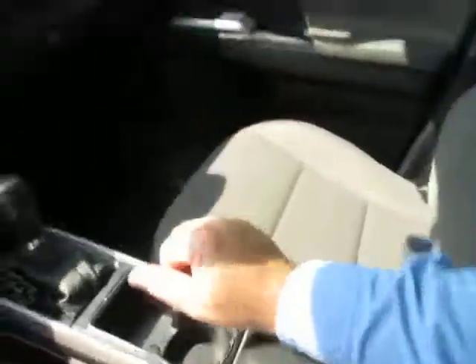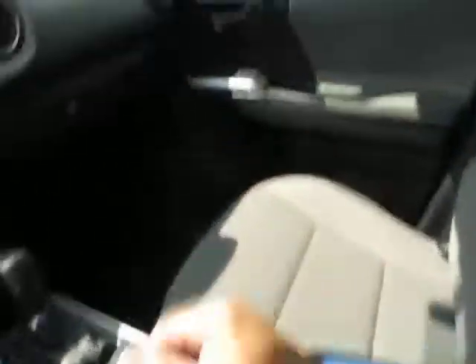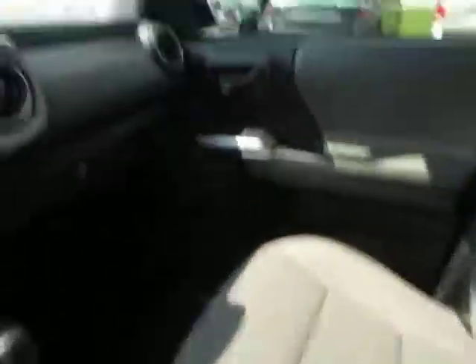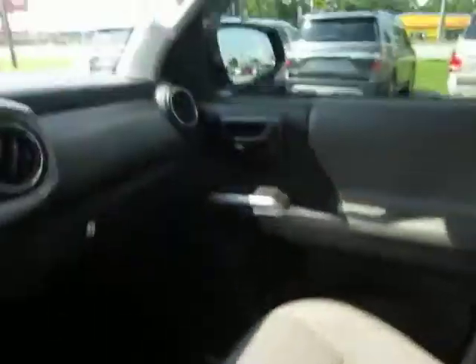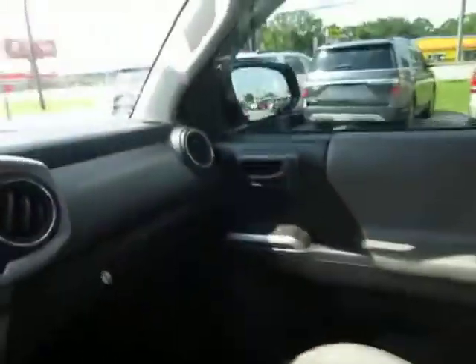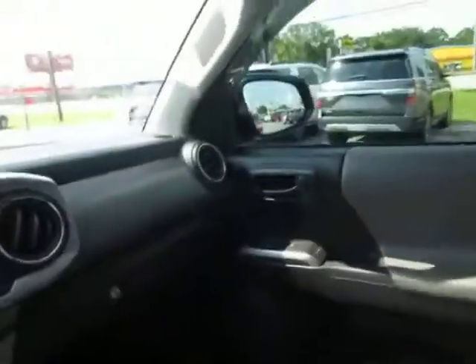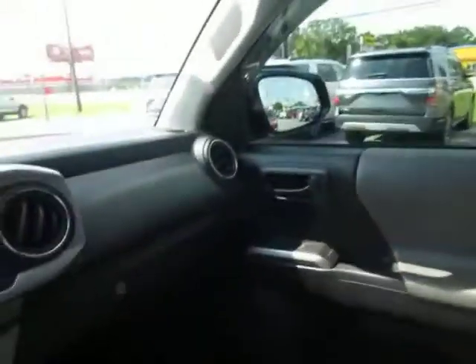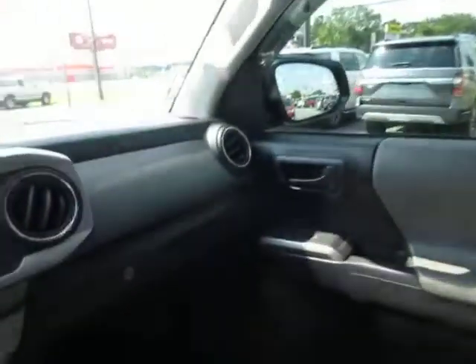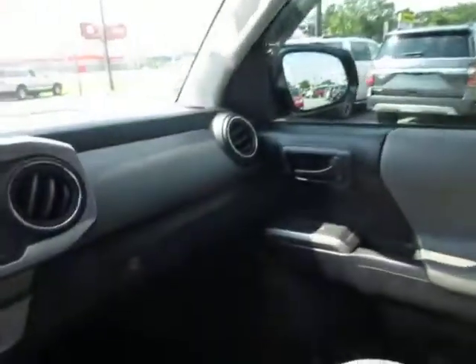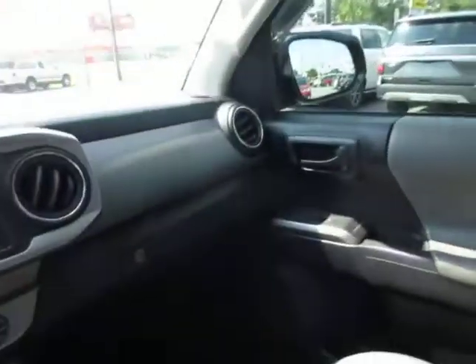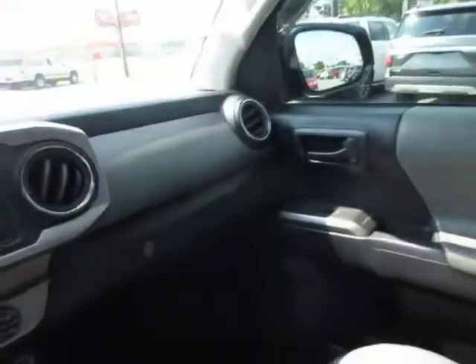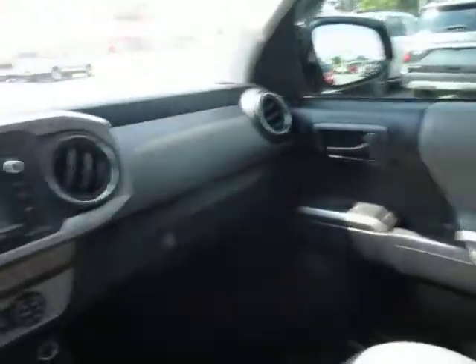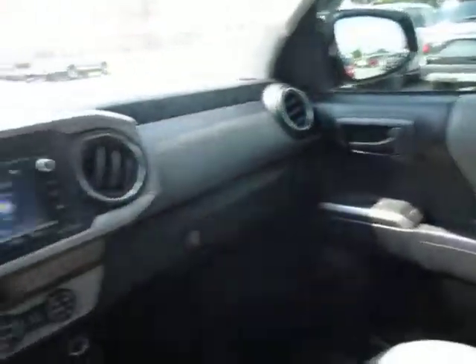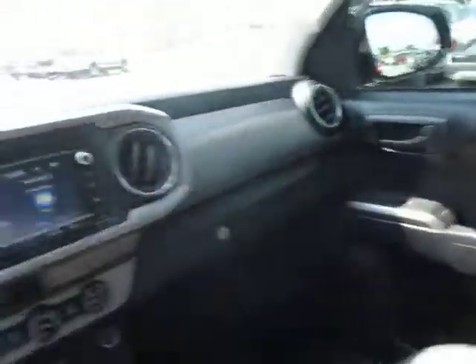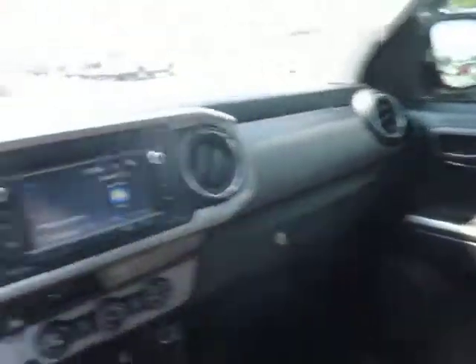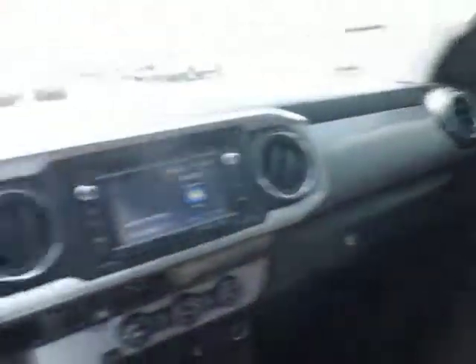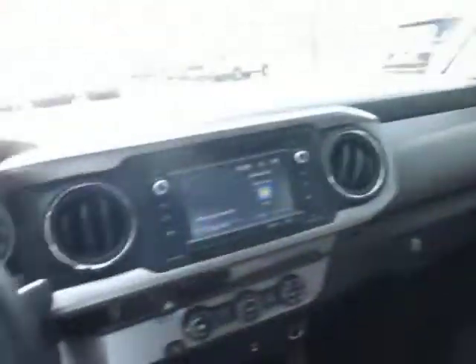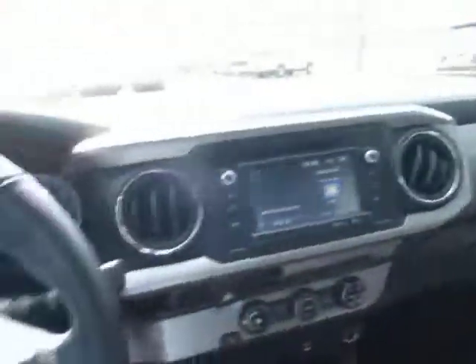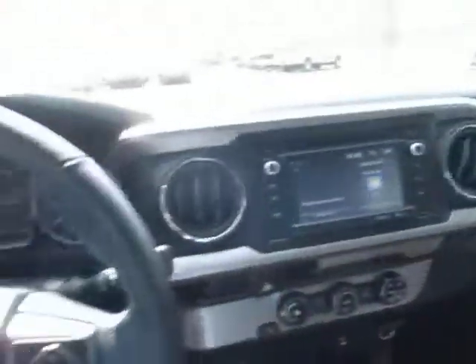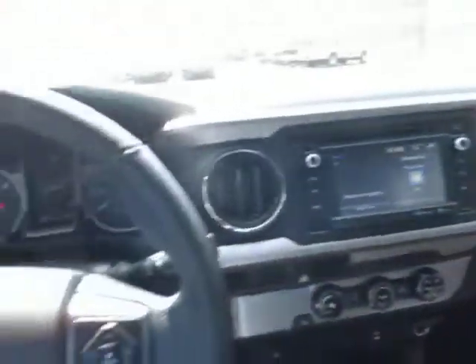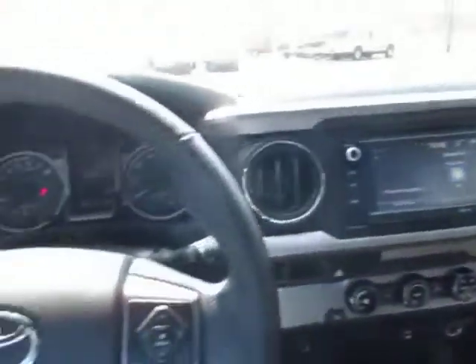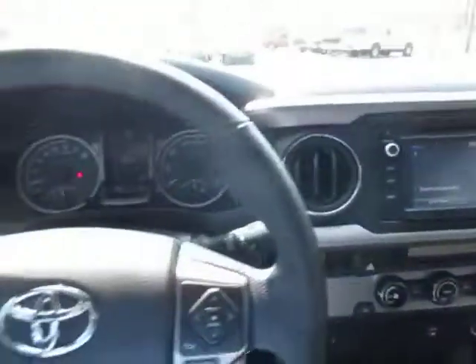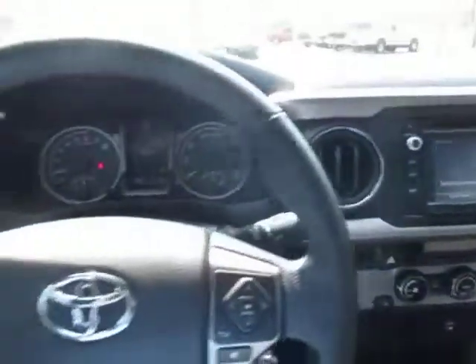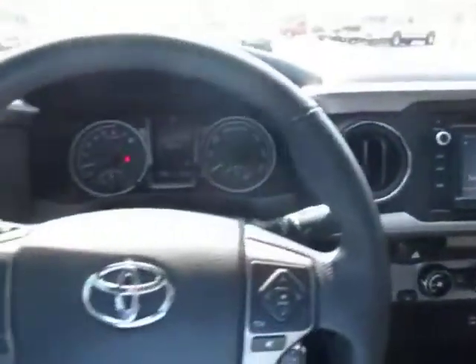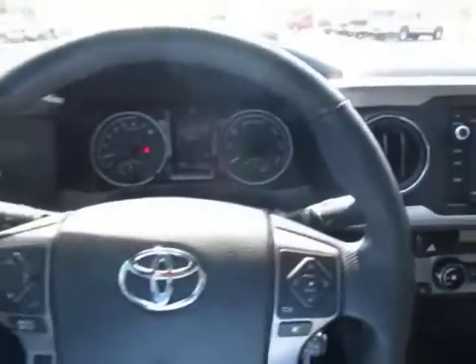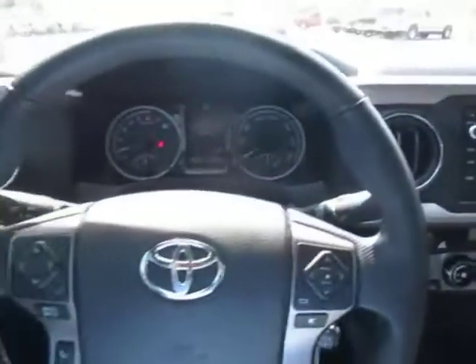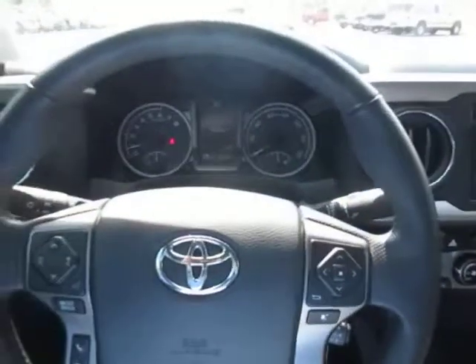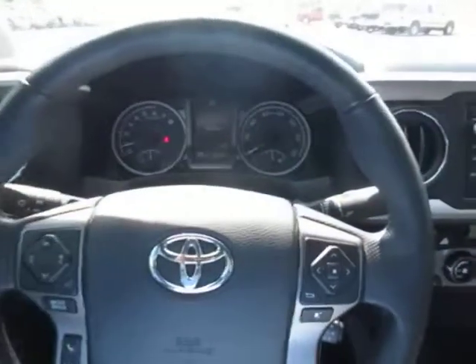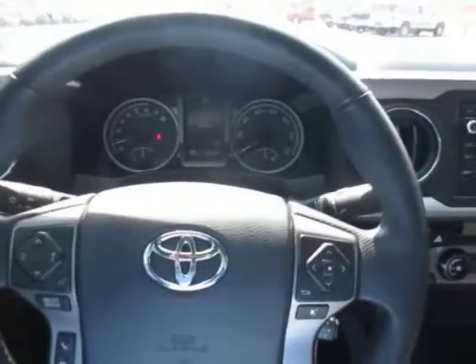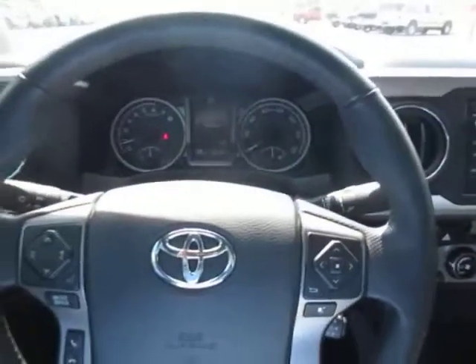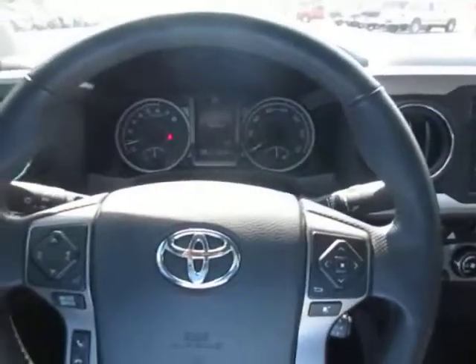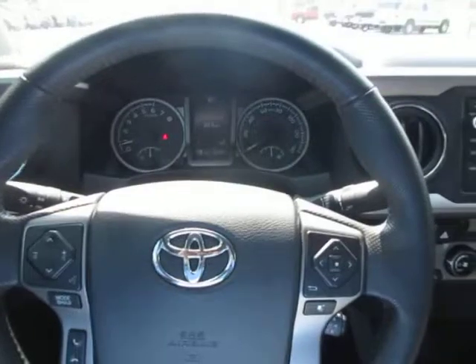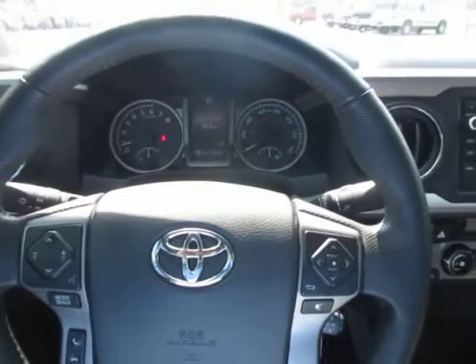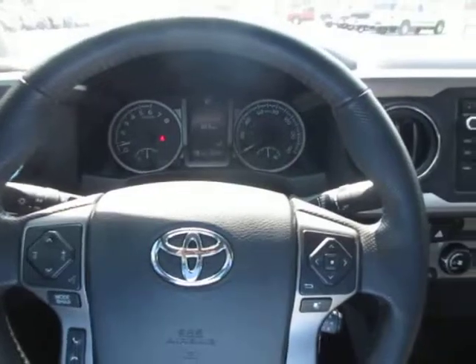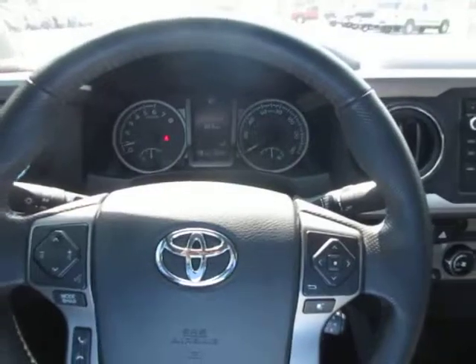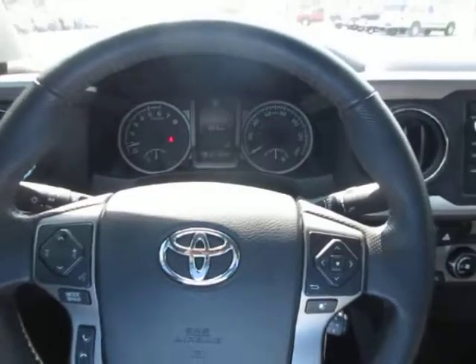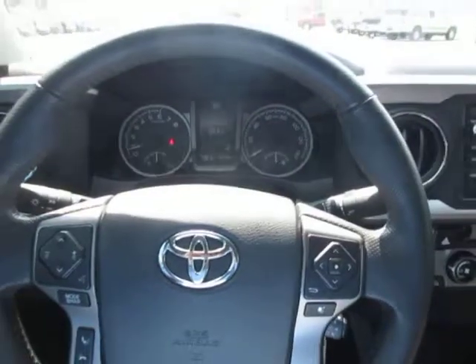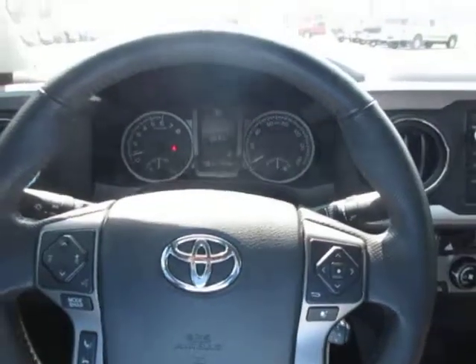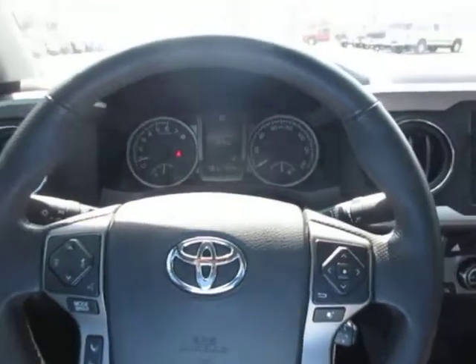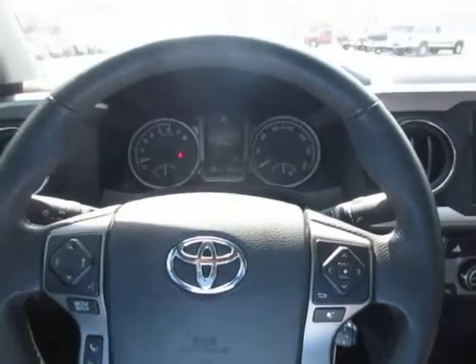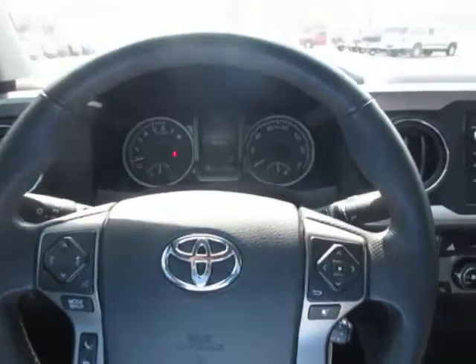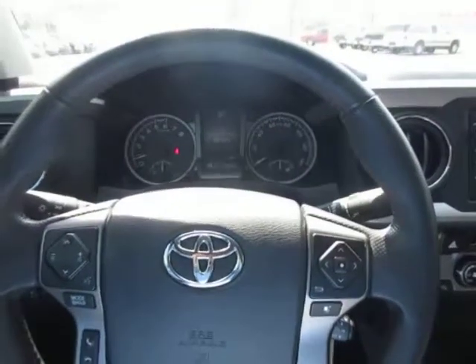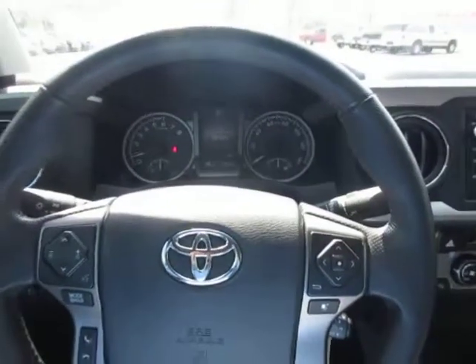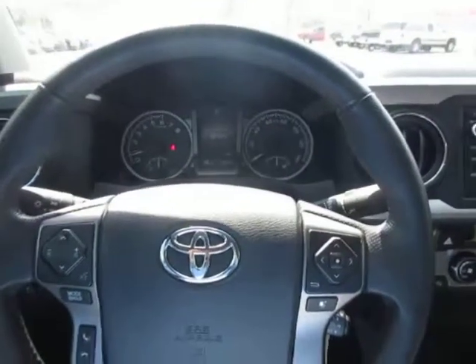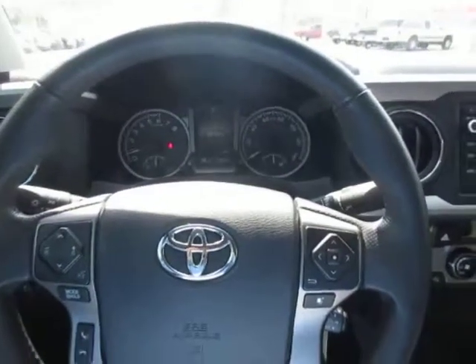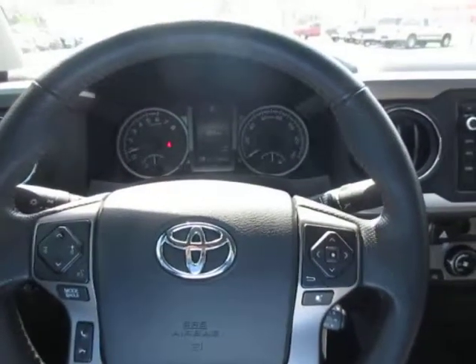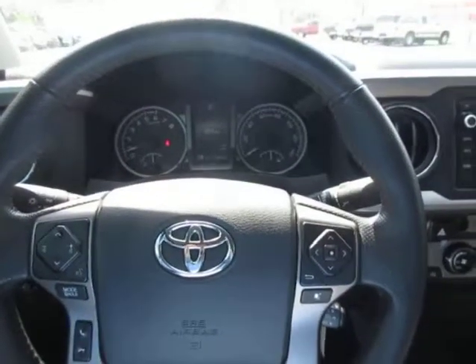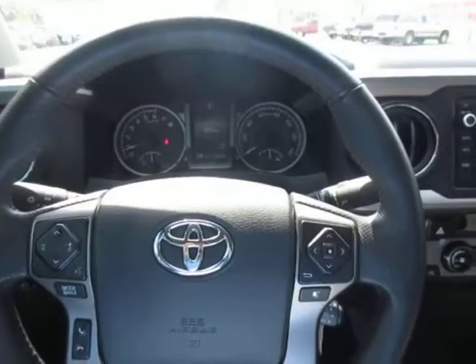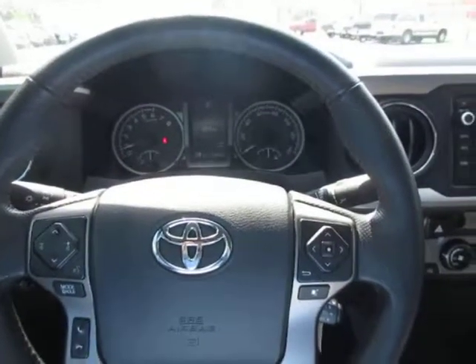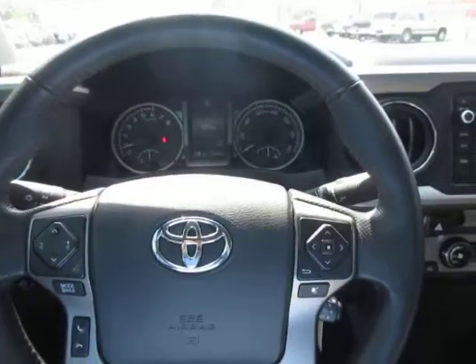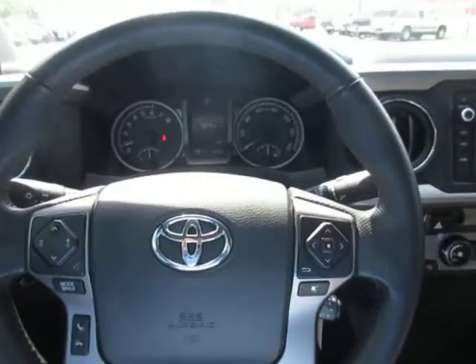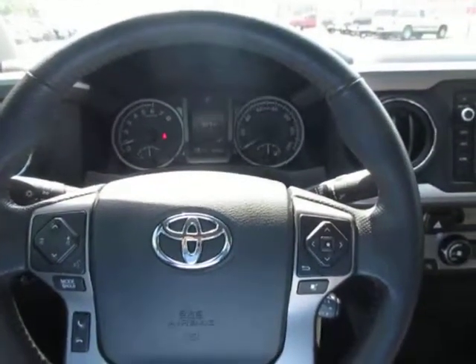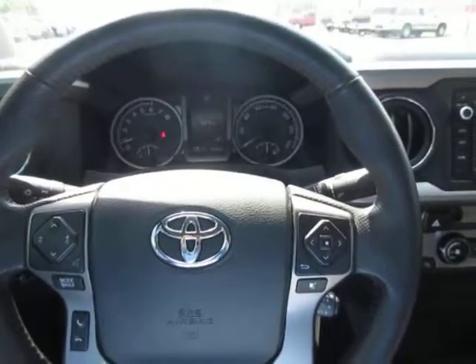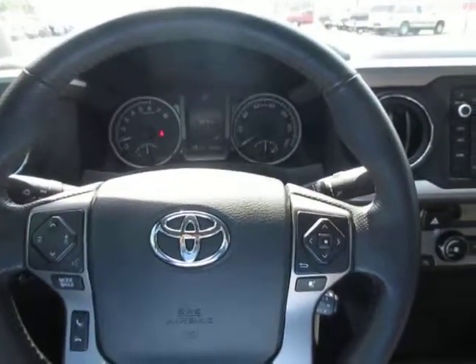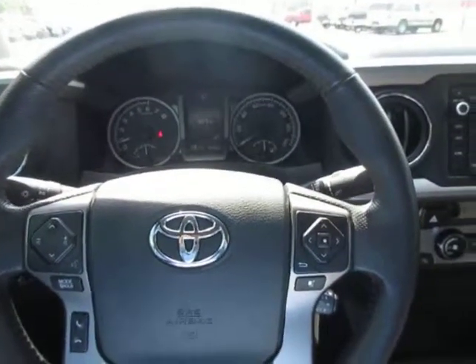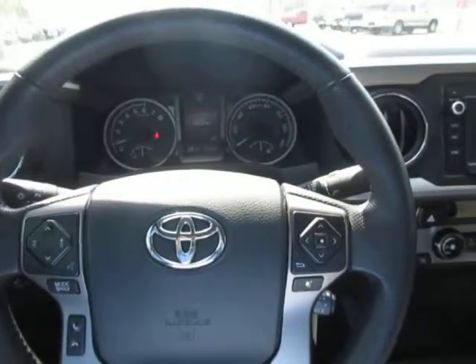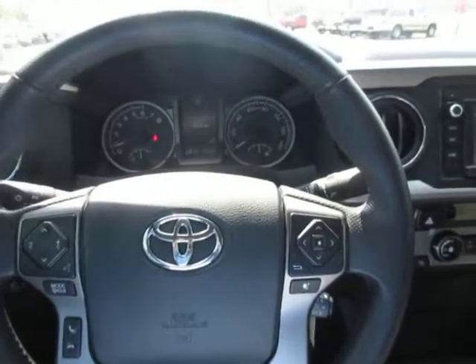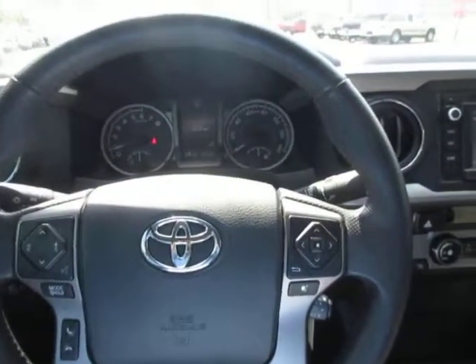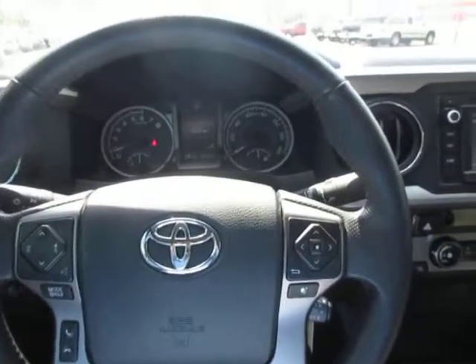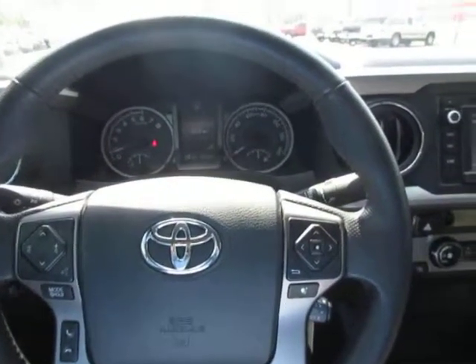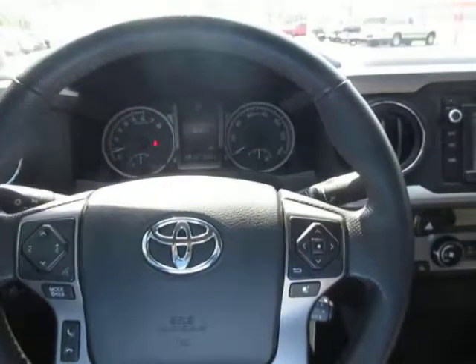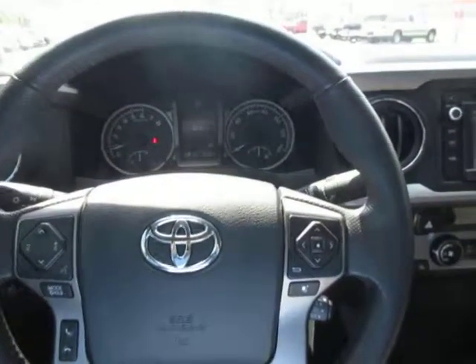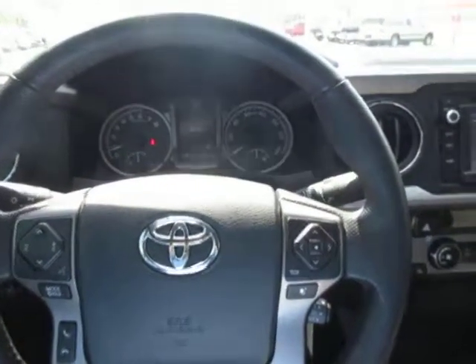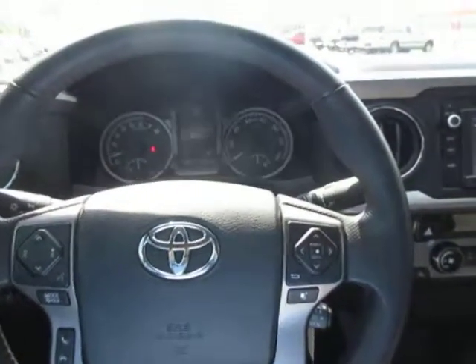If you're in the market for a nice used truck, come down to Kings Colonial Ford and give this Toyota Tacoma a test drive. Thank you for watching.